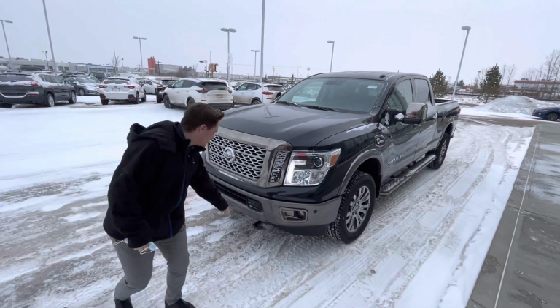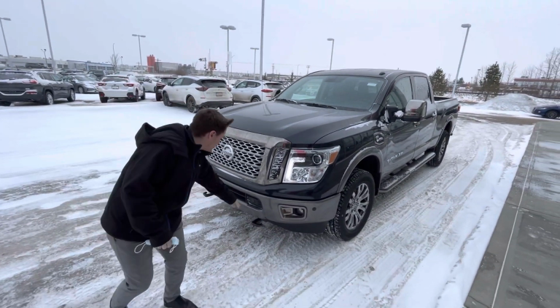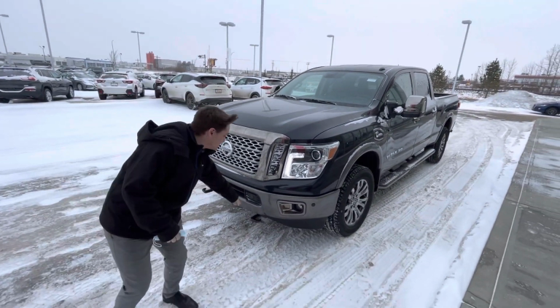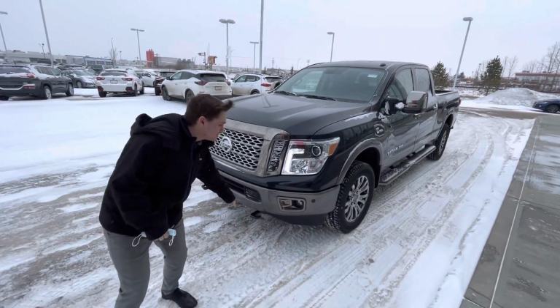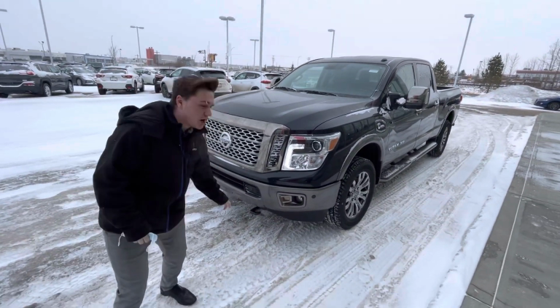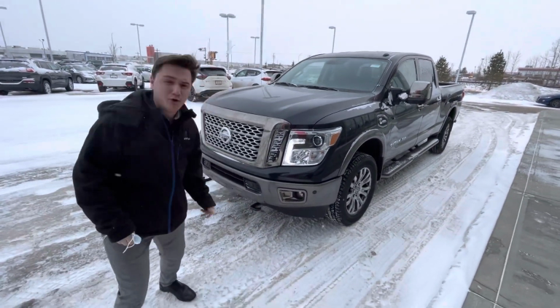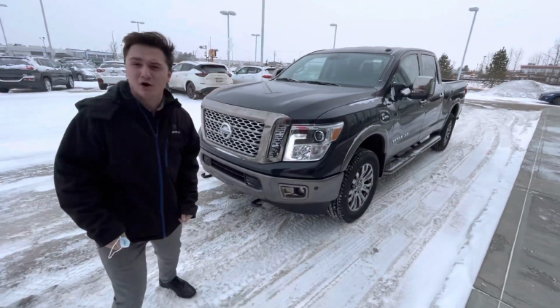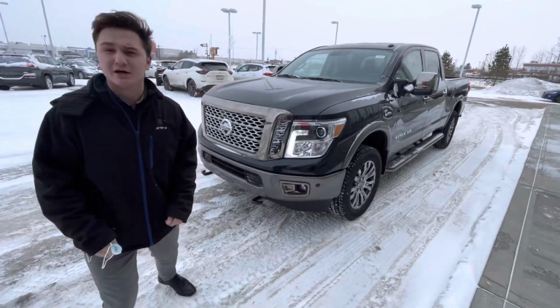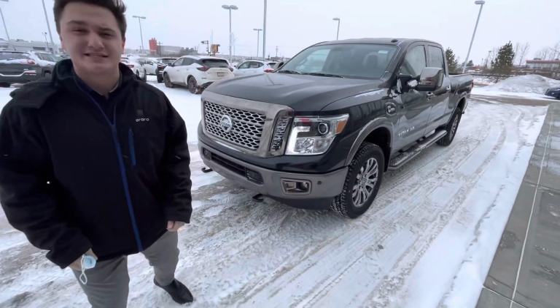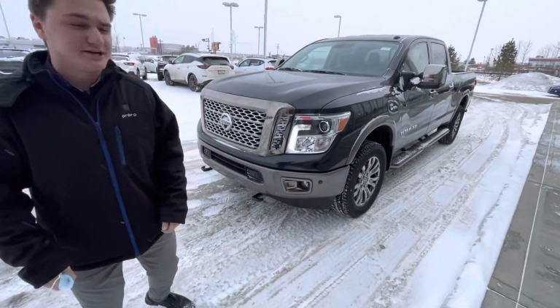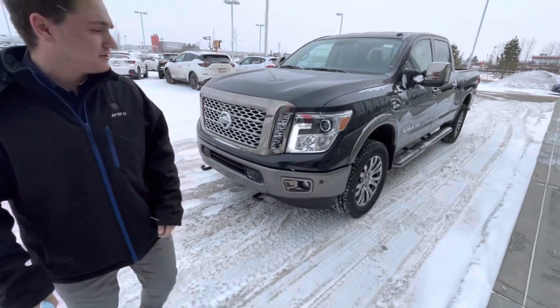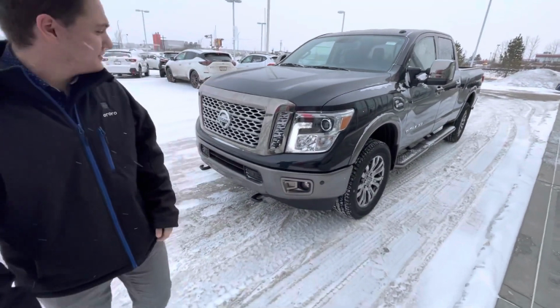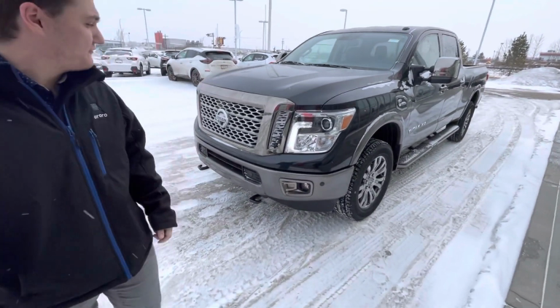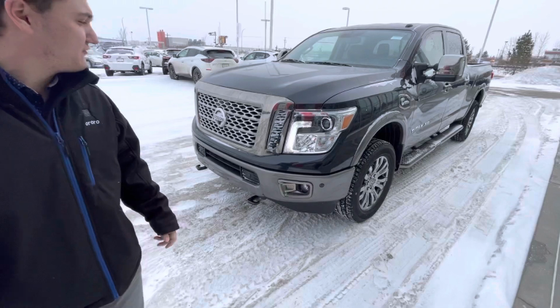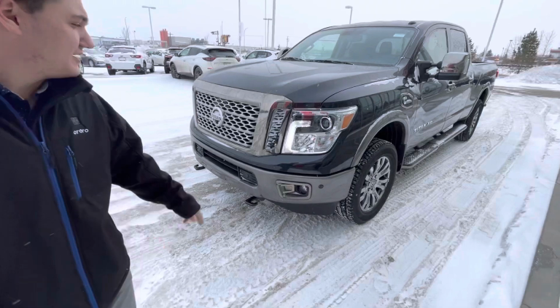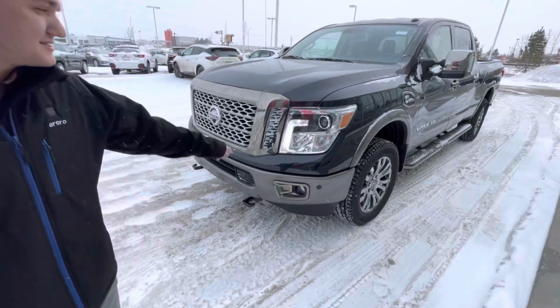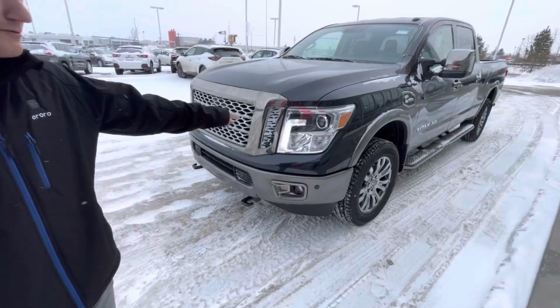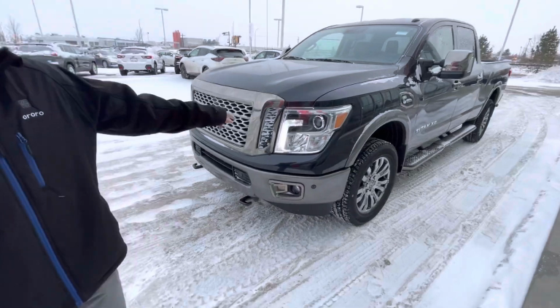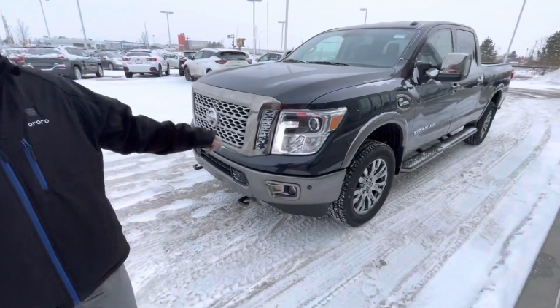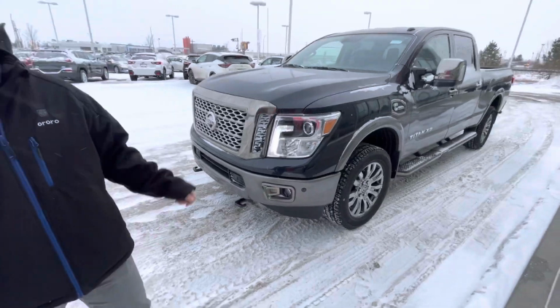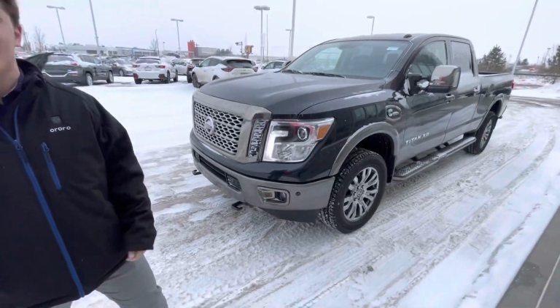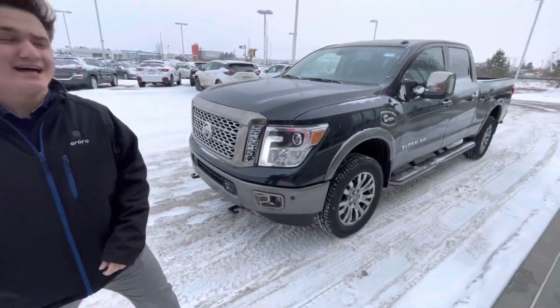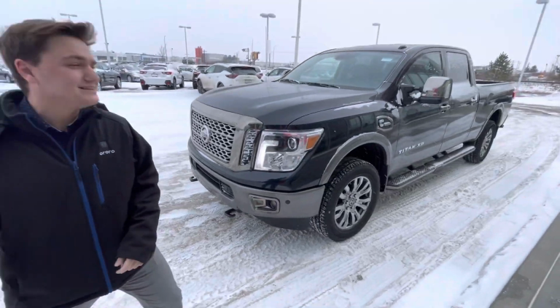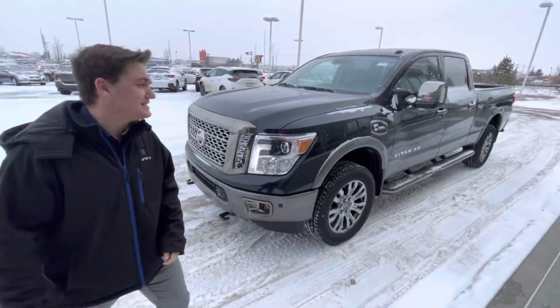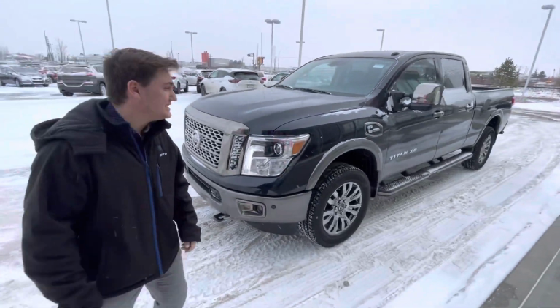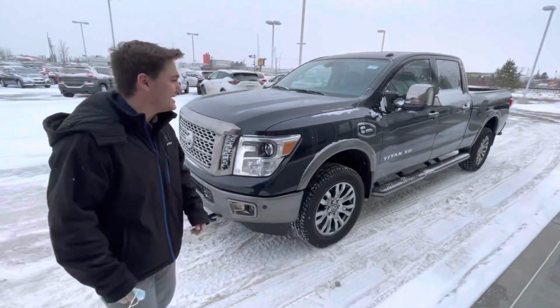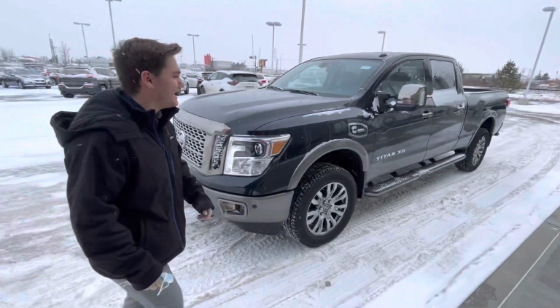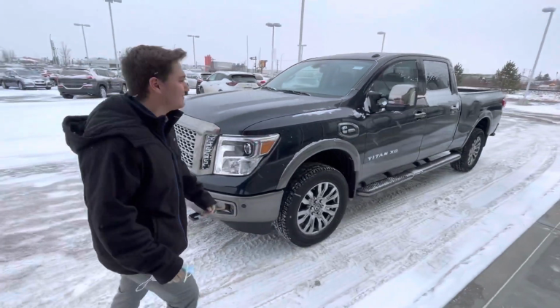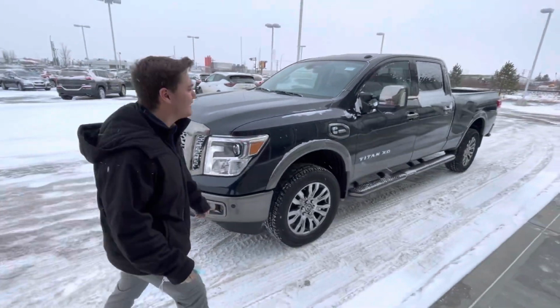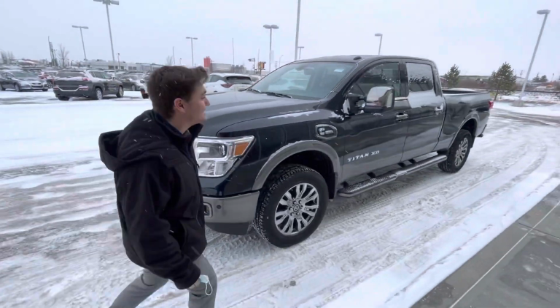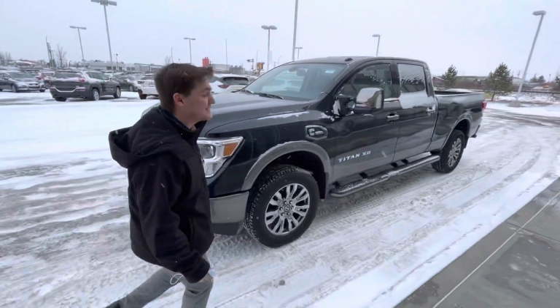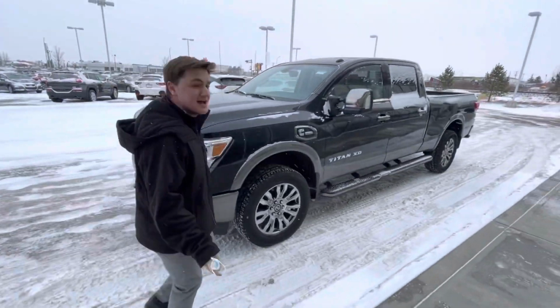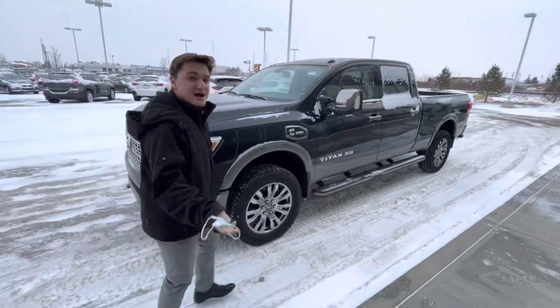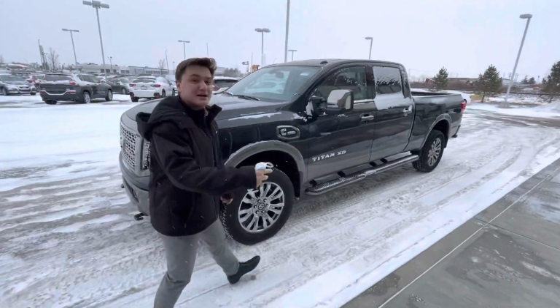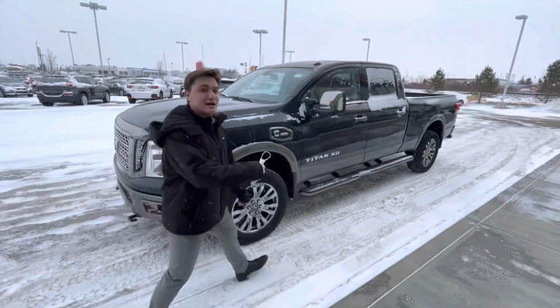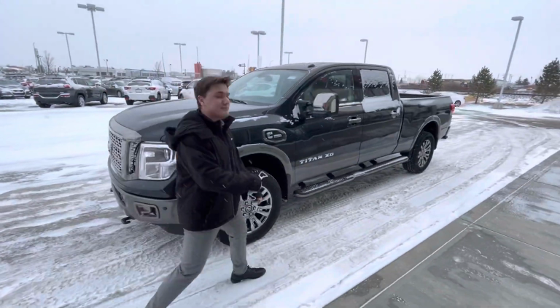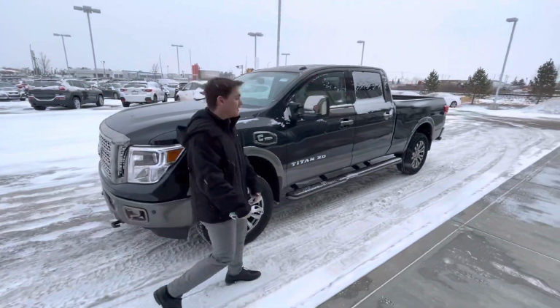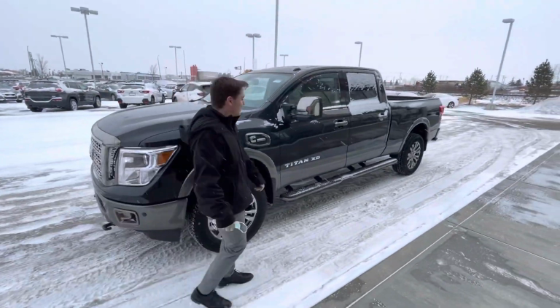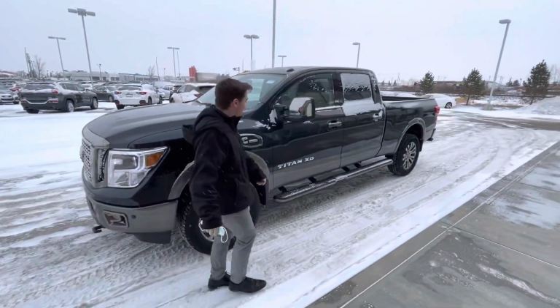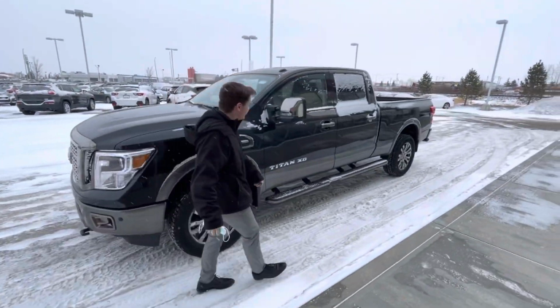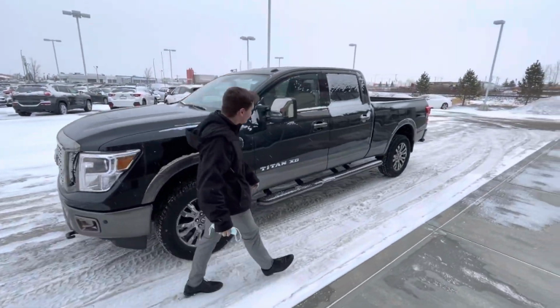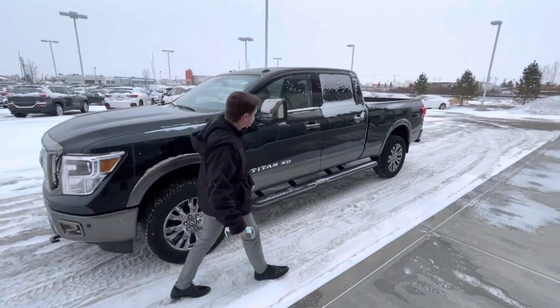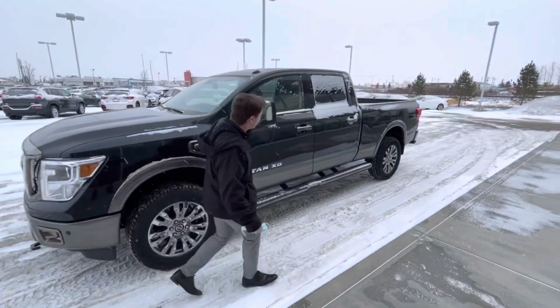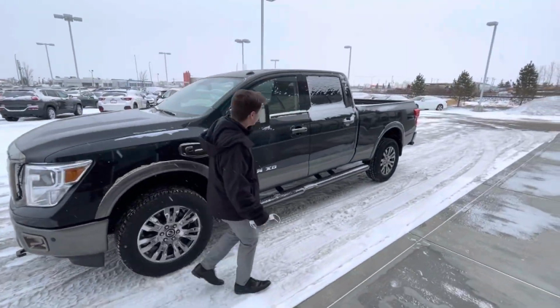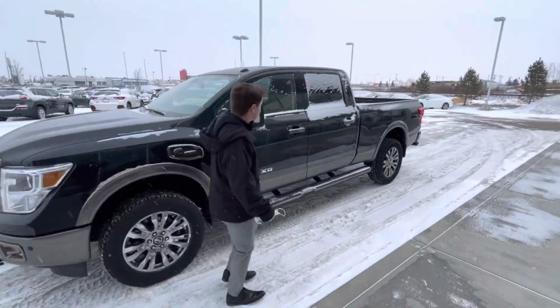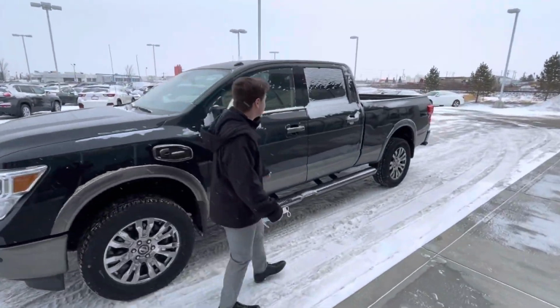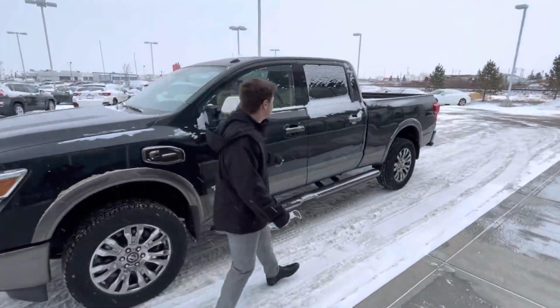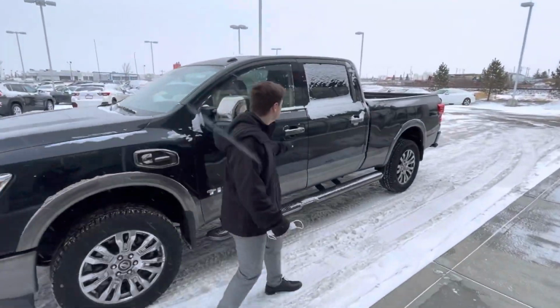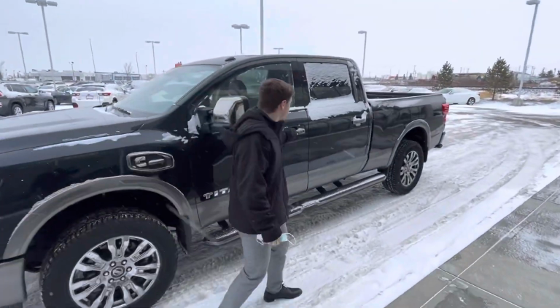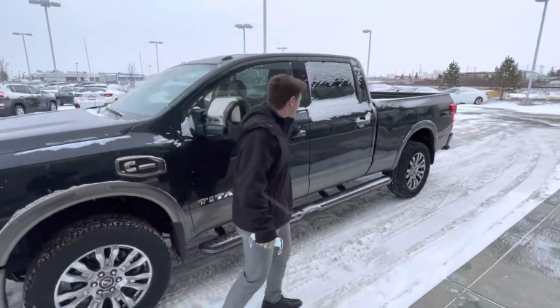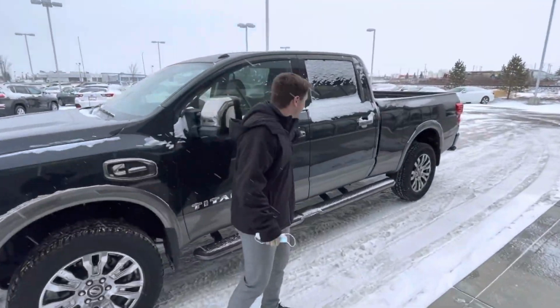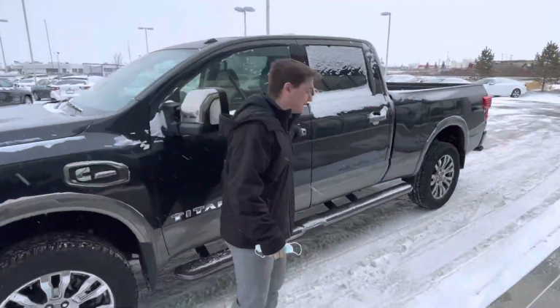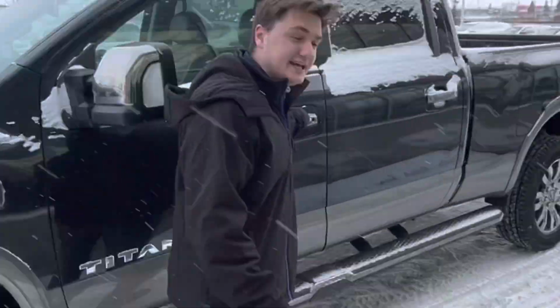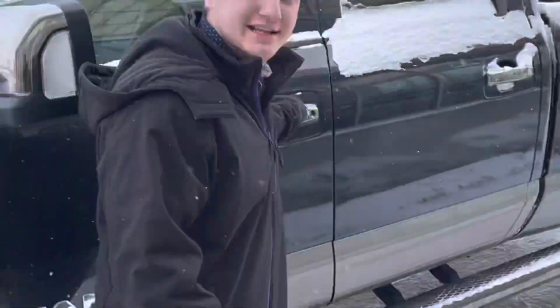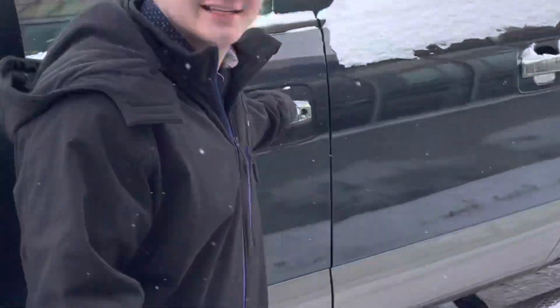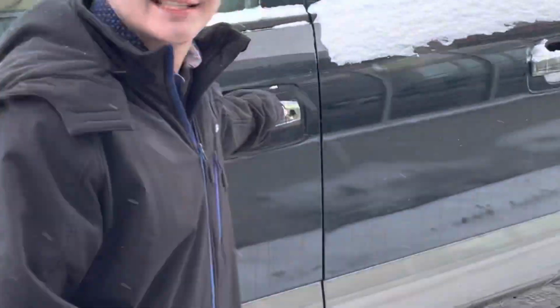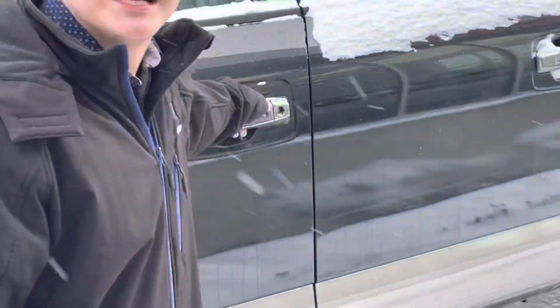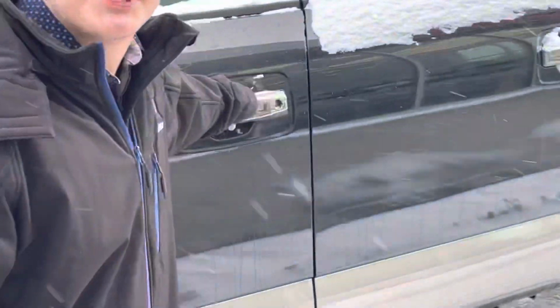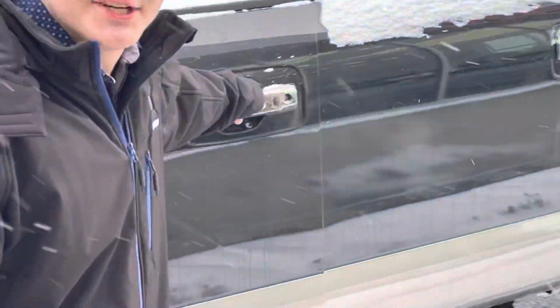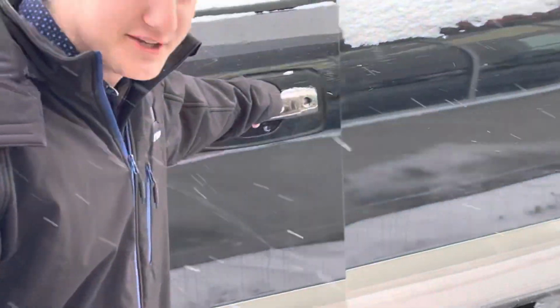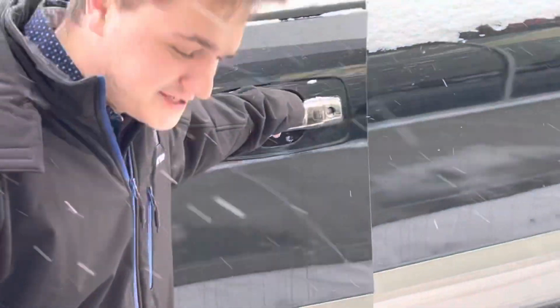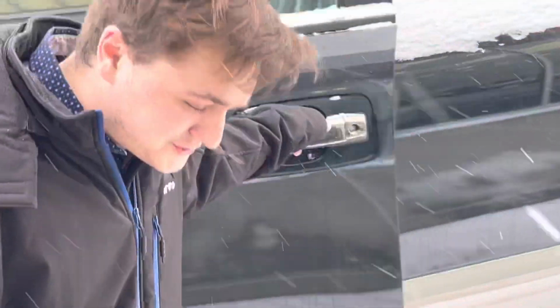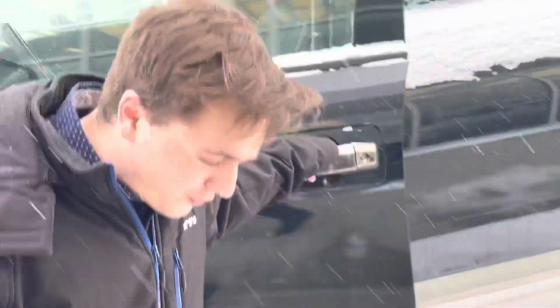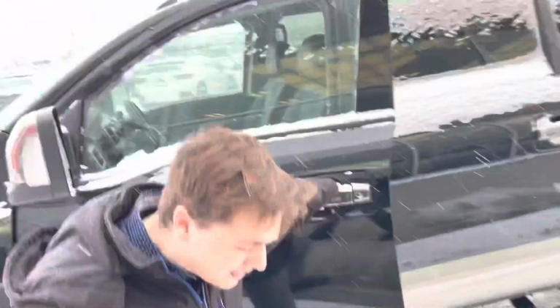You got your tow hooks here on the front as well, those LED headlights. Come around here, check this out. You got keyless entry on the door.